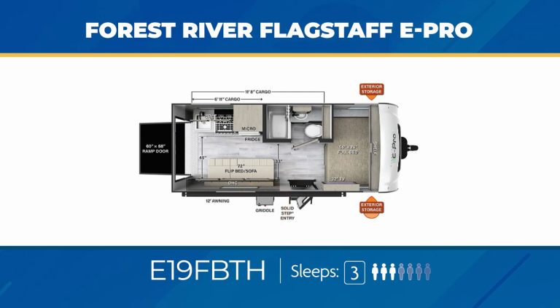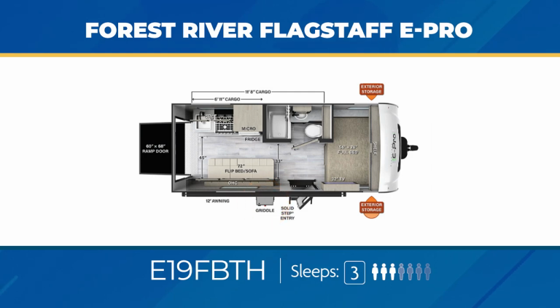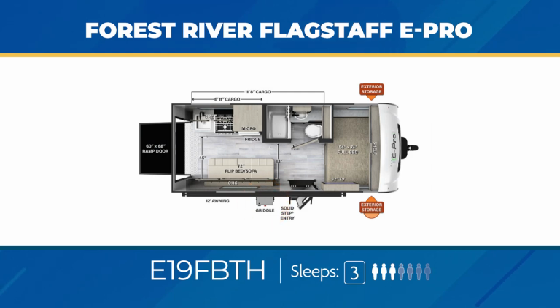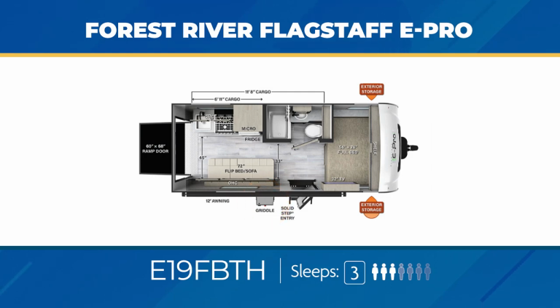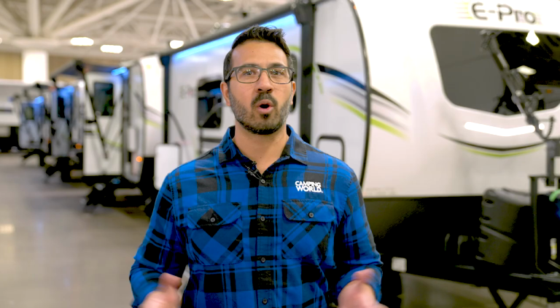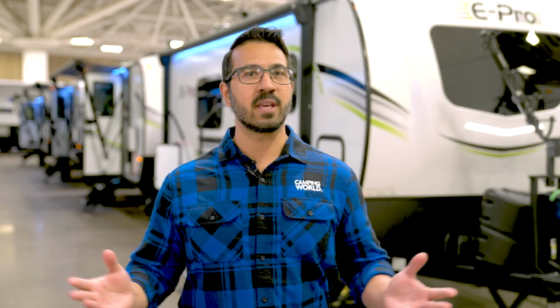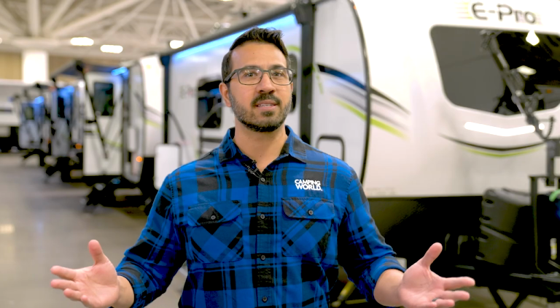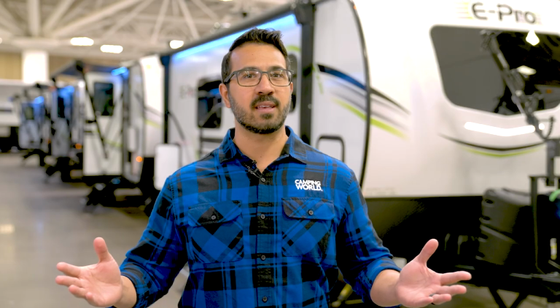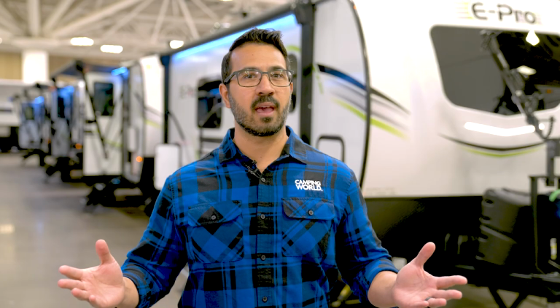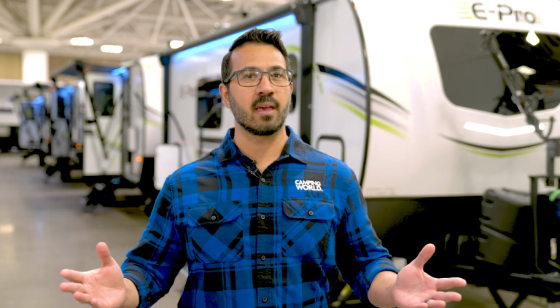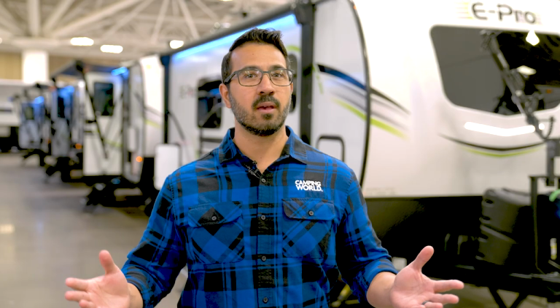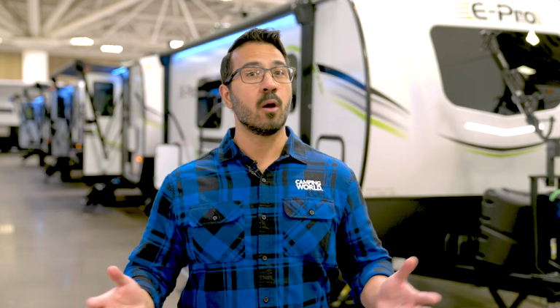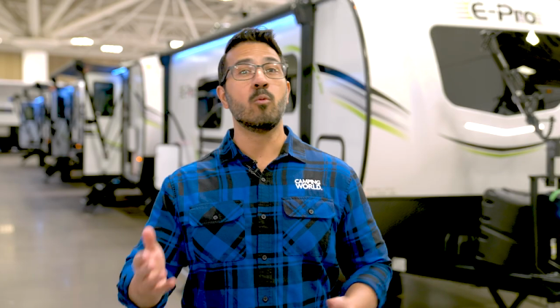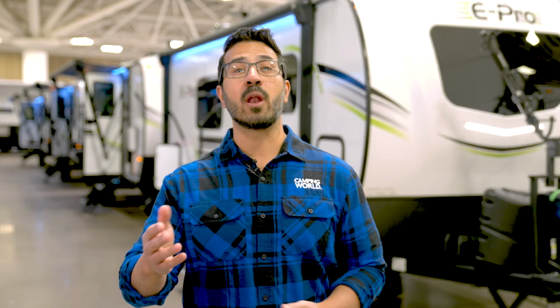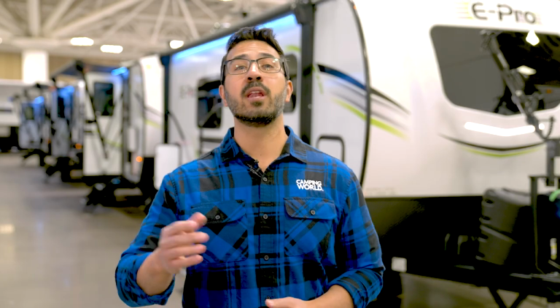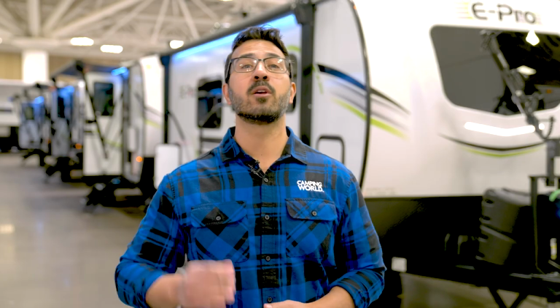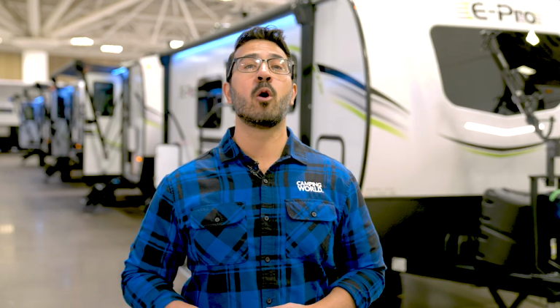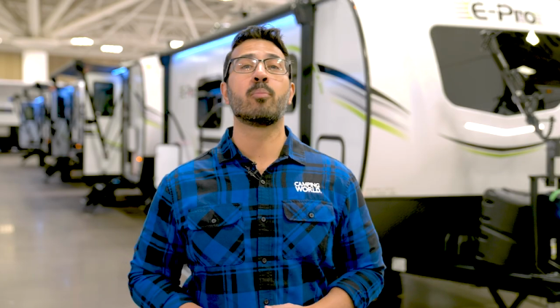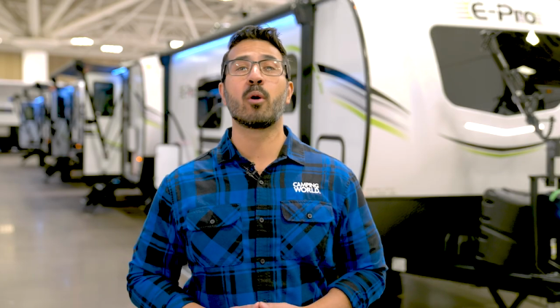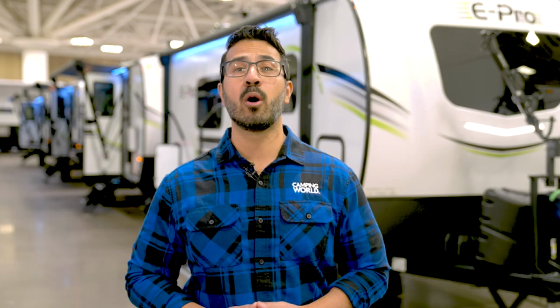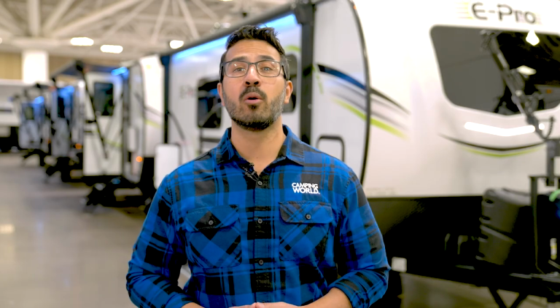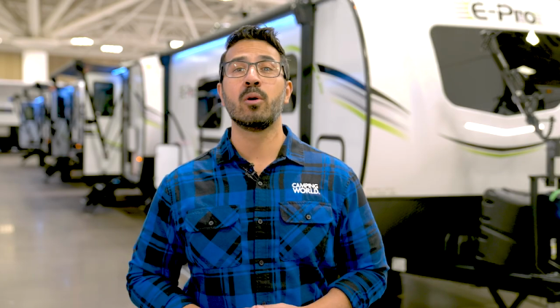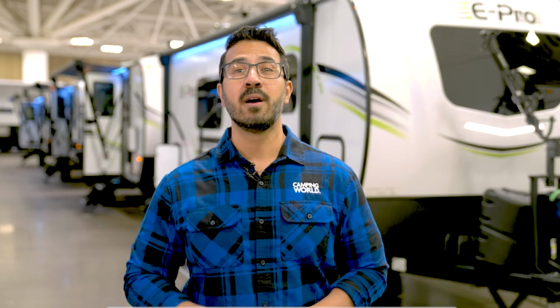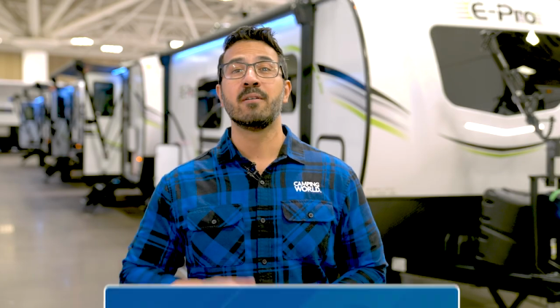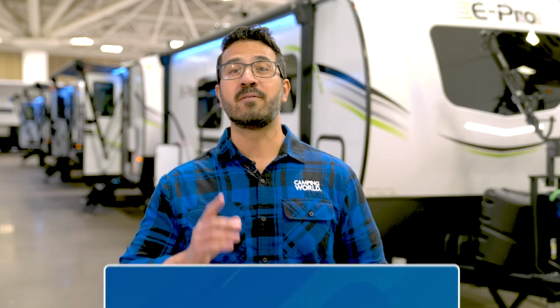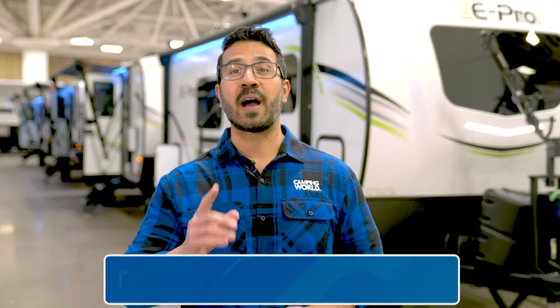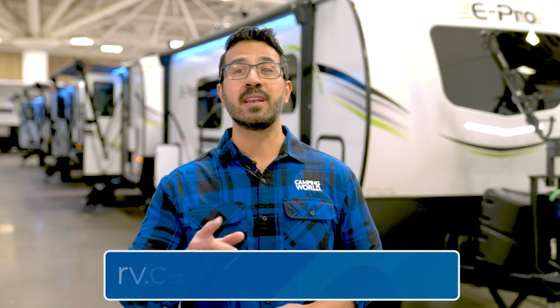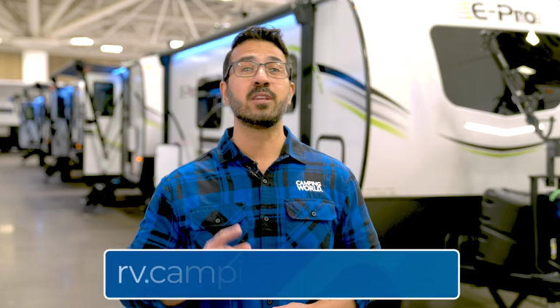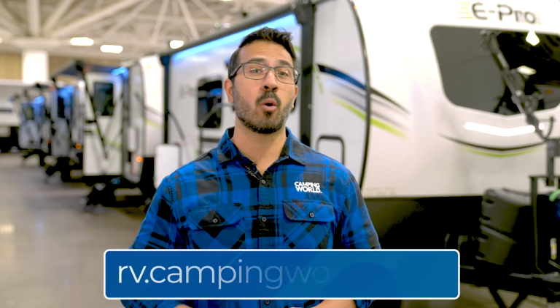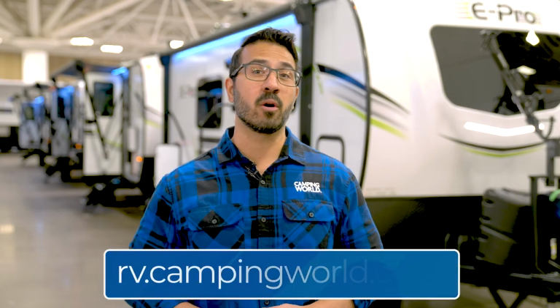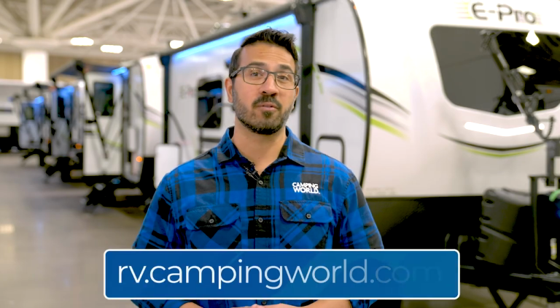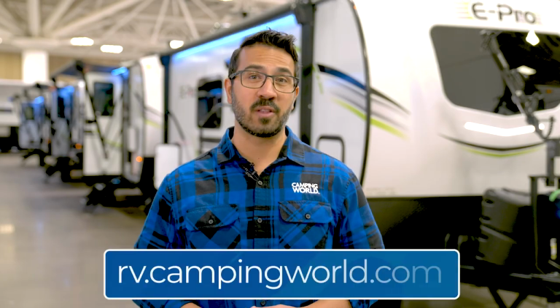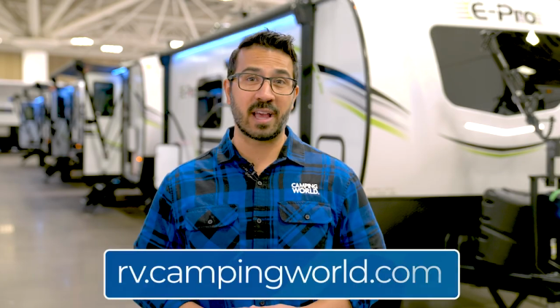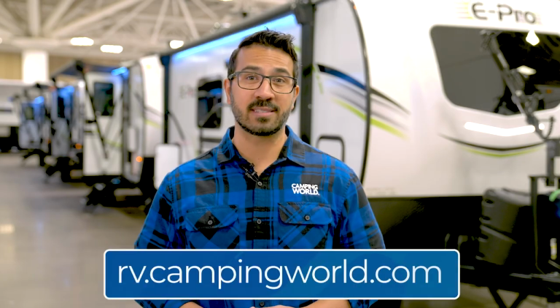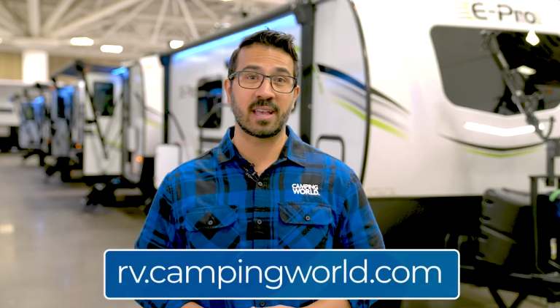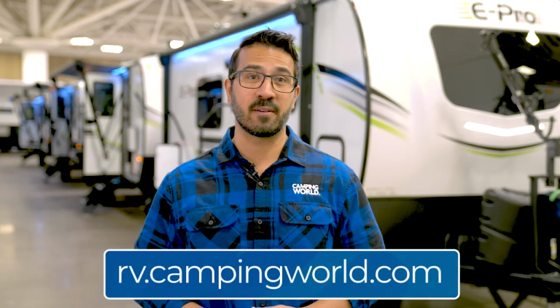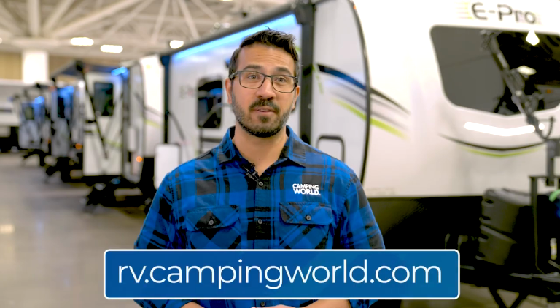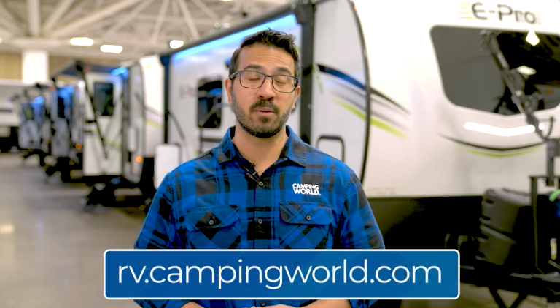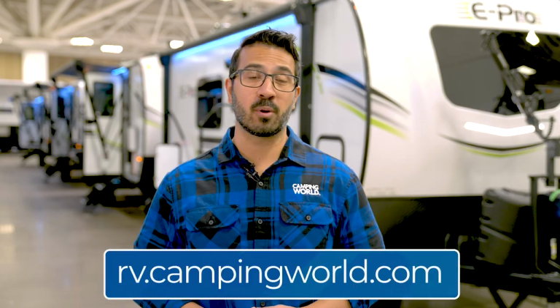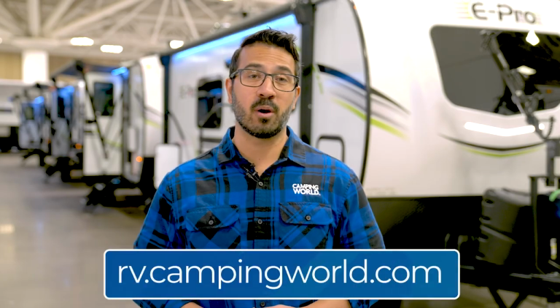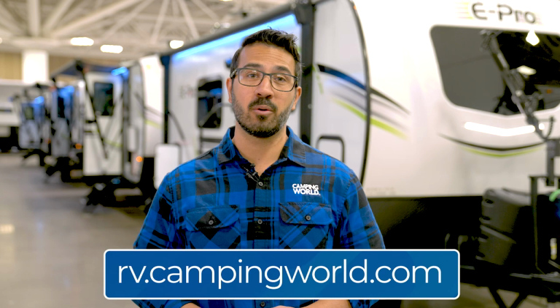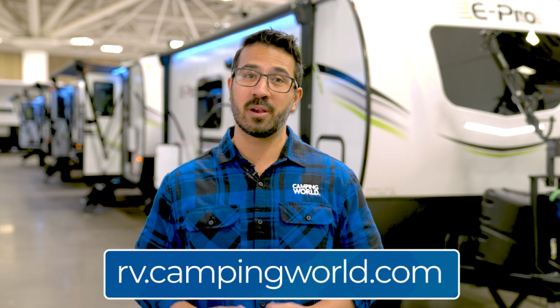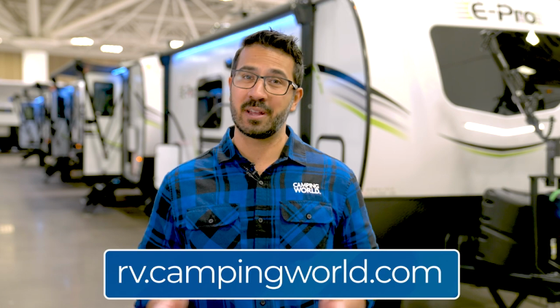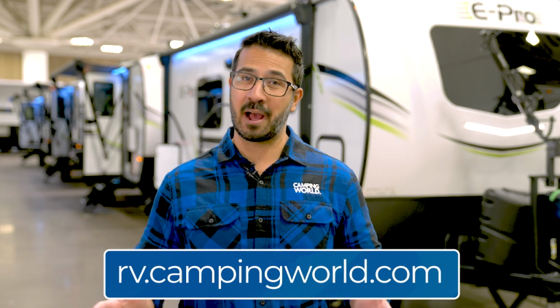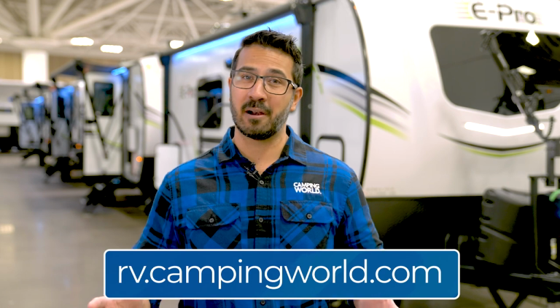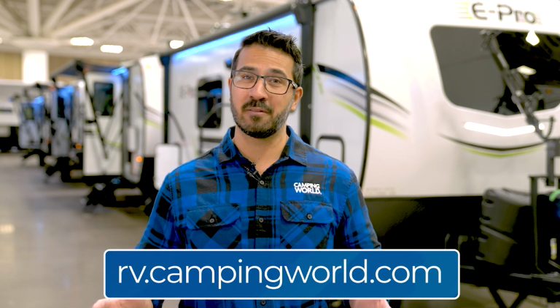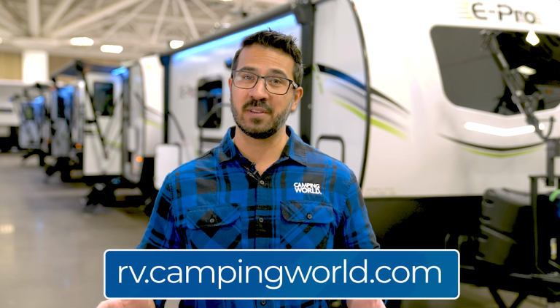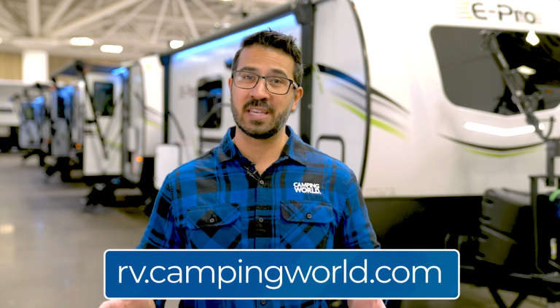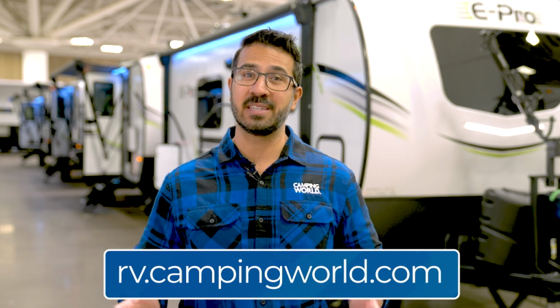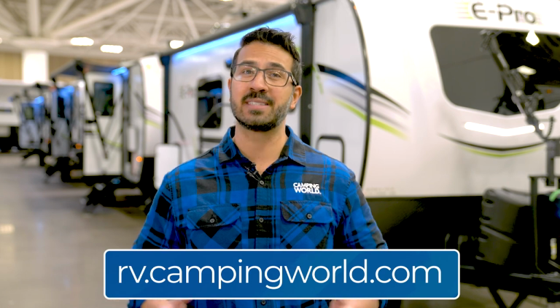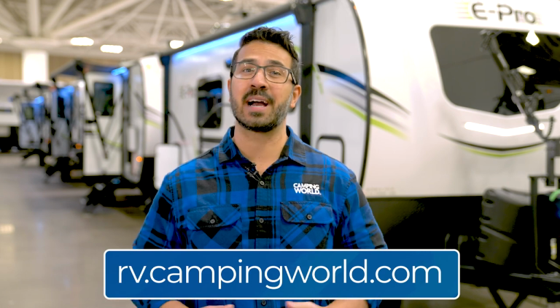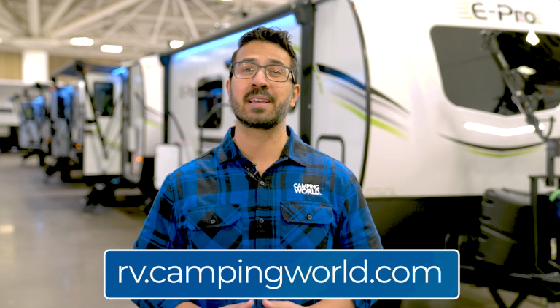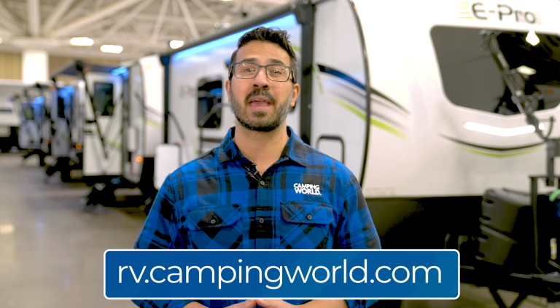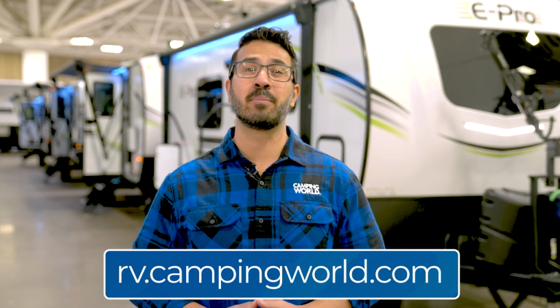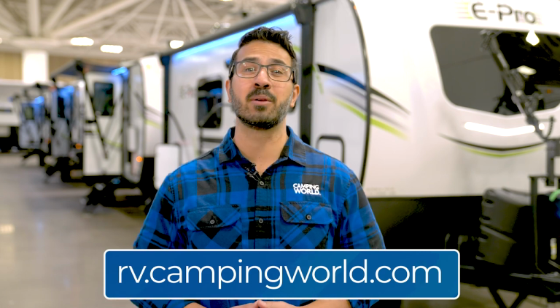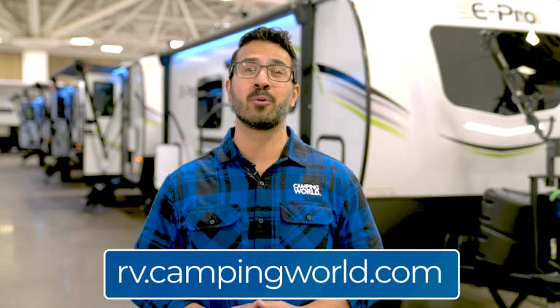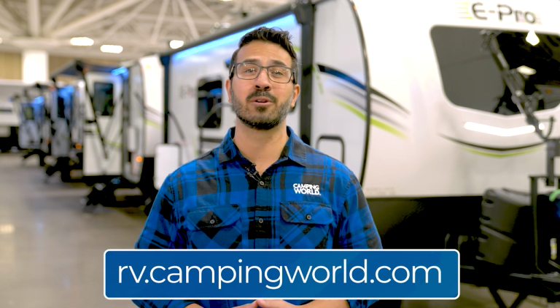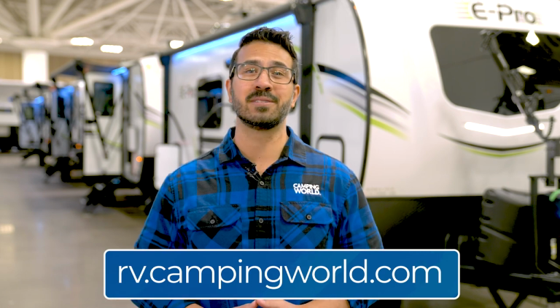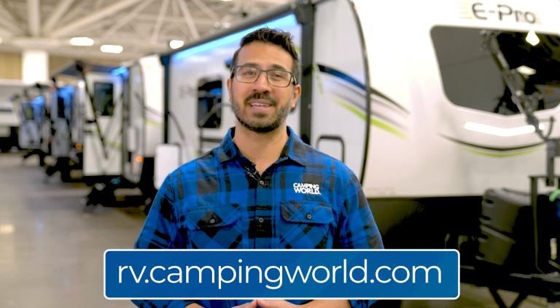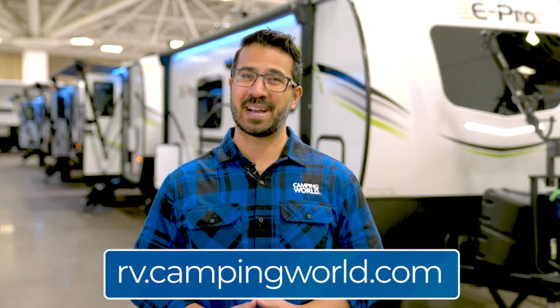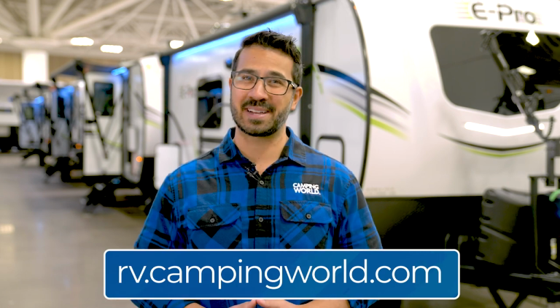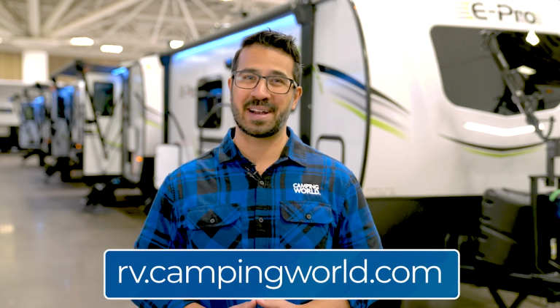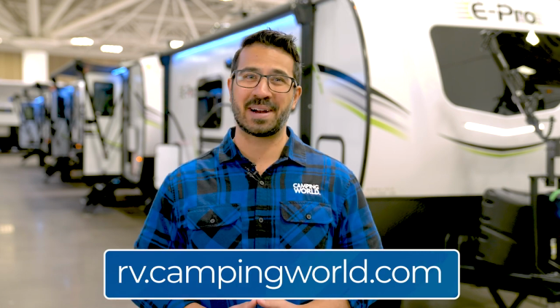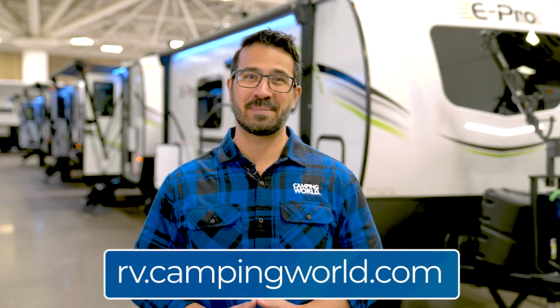What do you say — ready to go pro? Find your Flagstaff E-Pro at rv.campingworld.com.